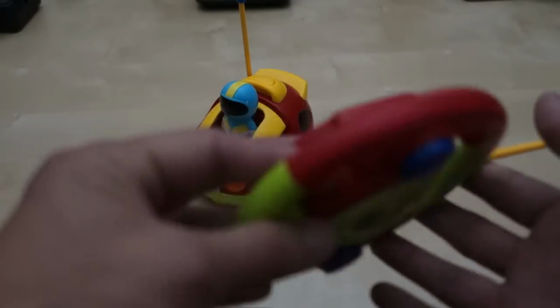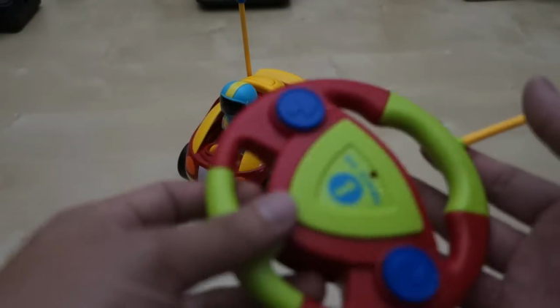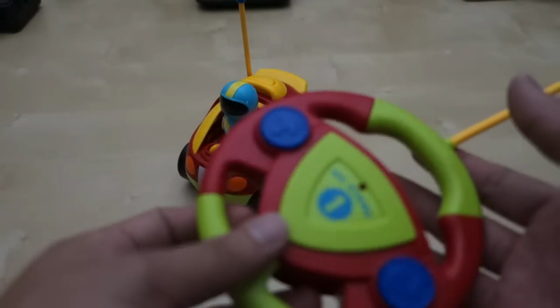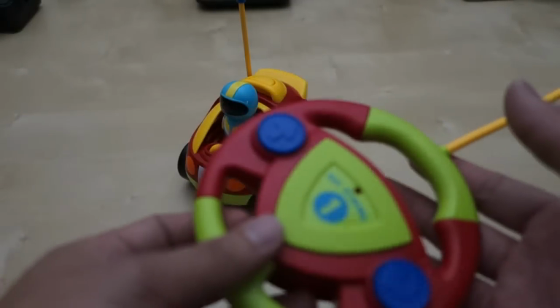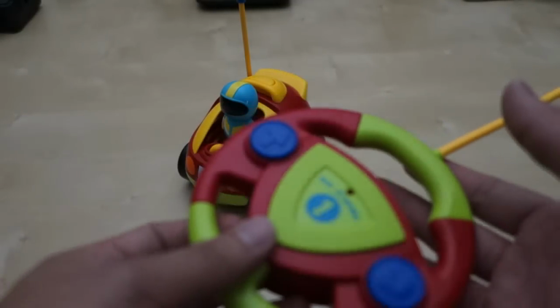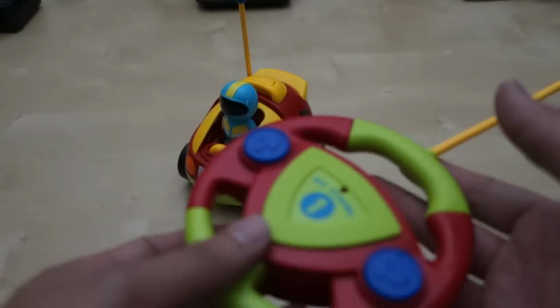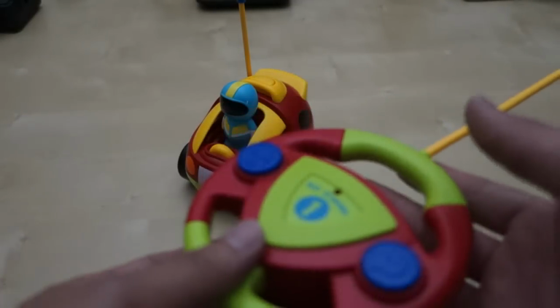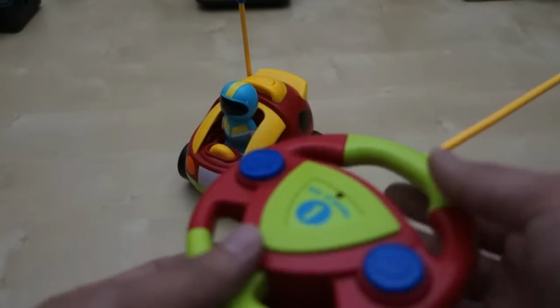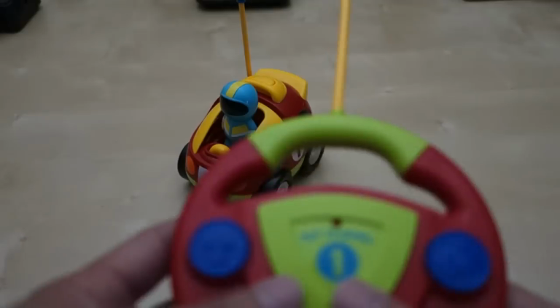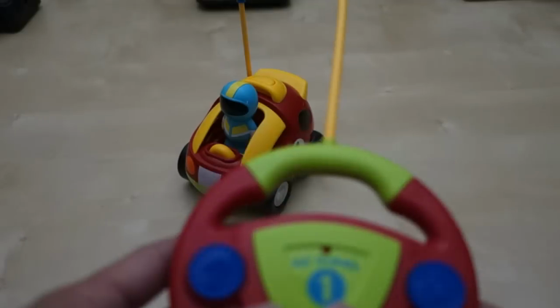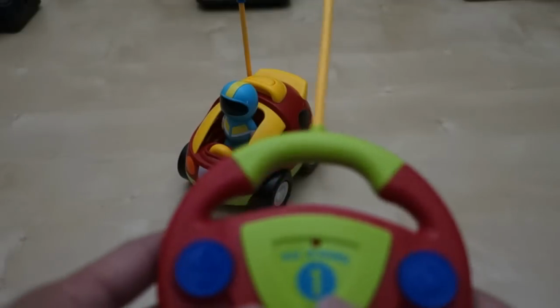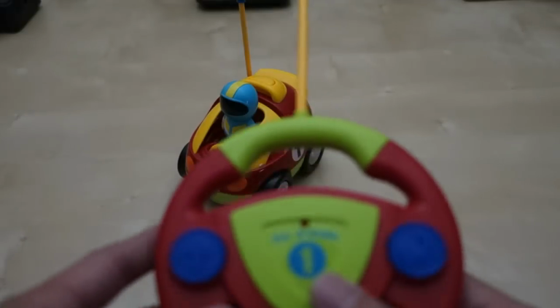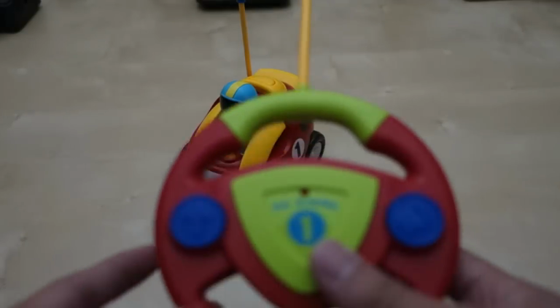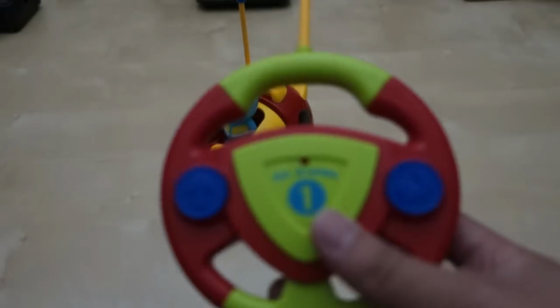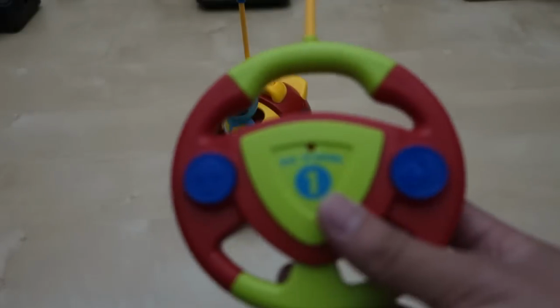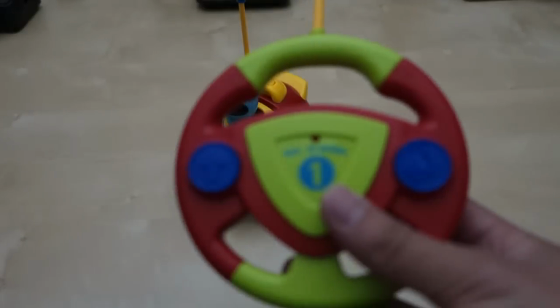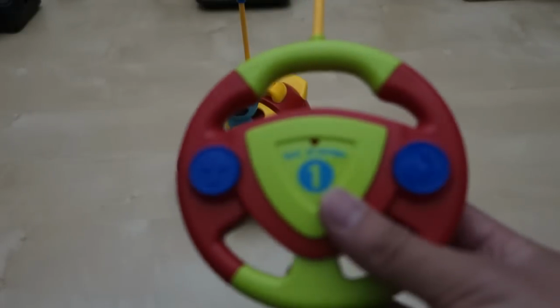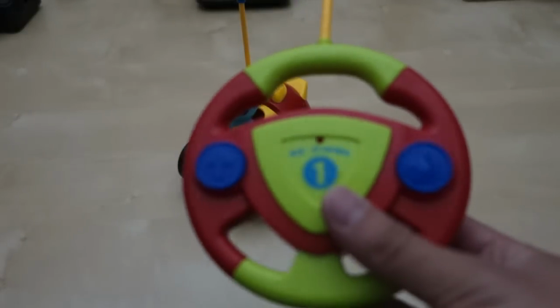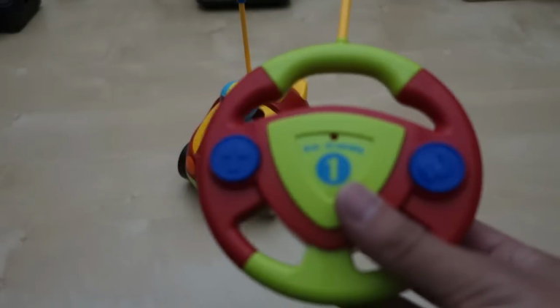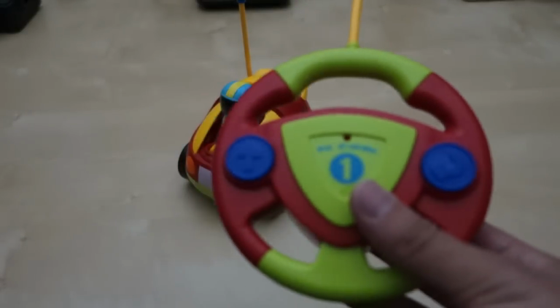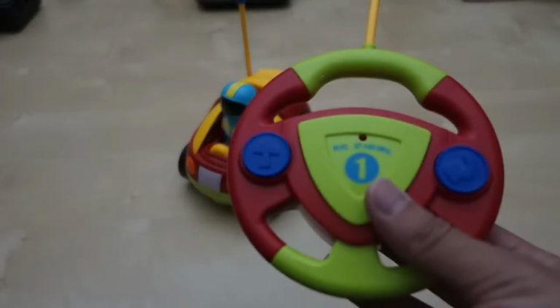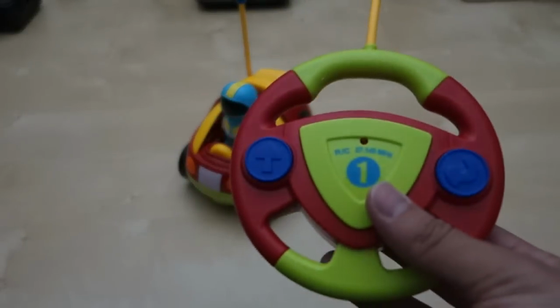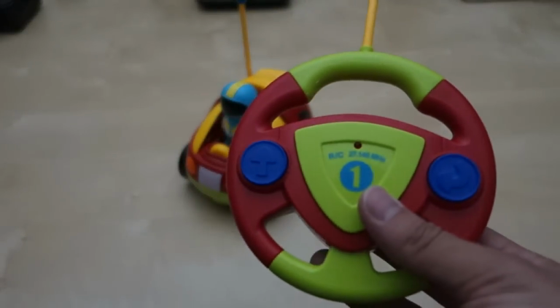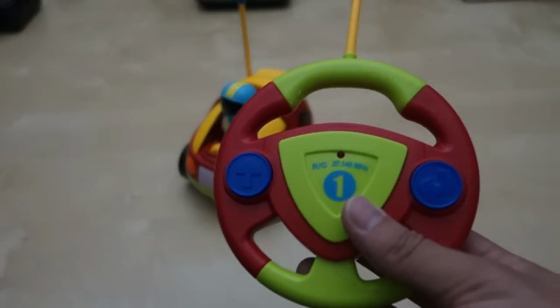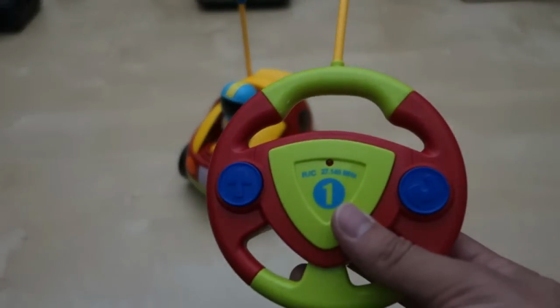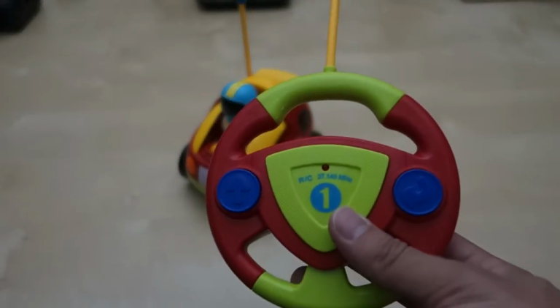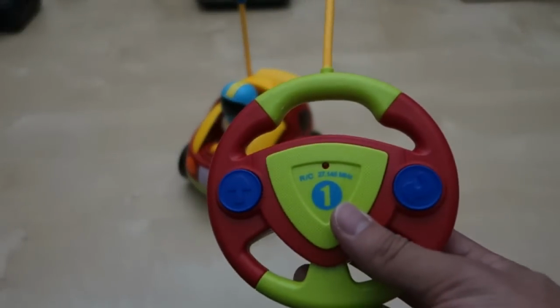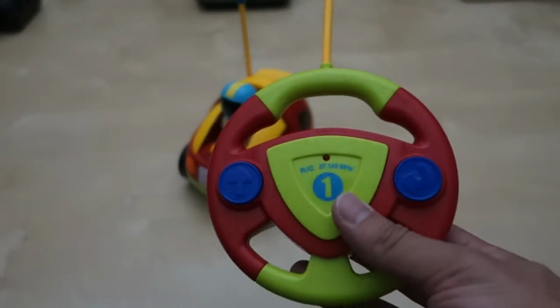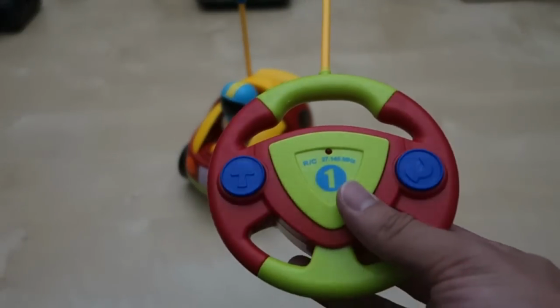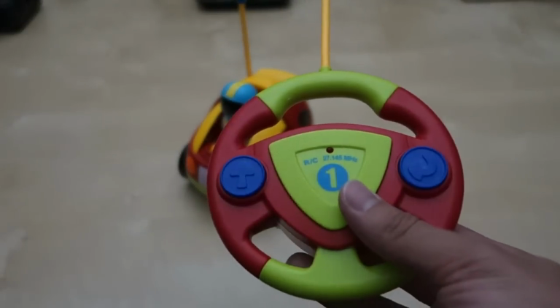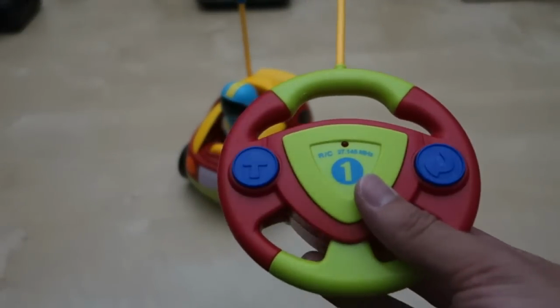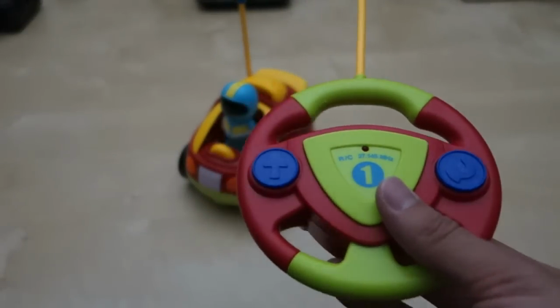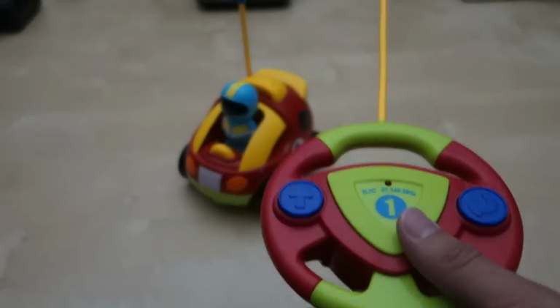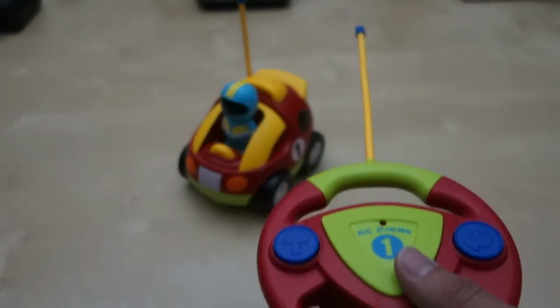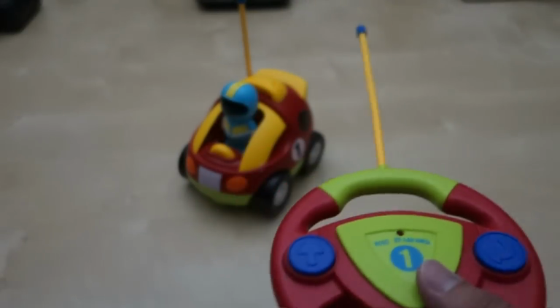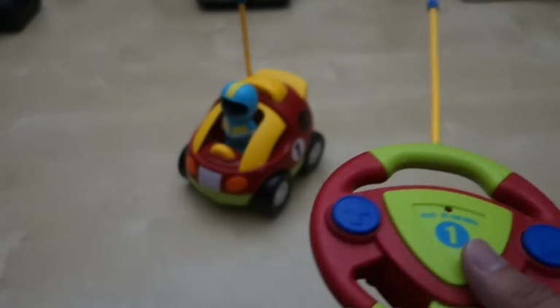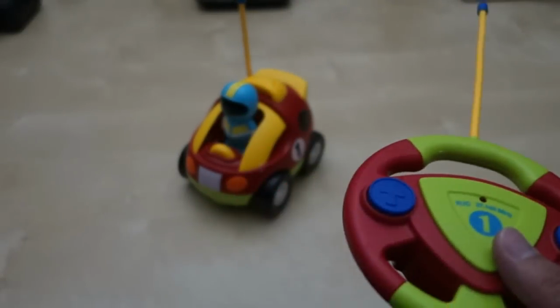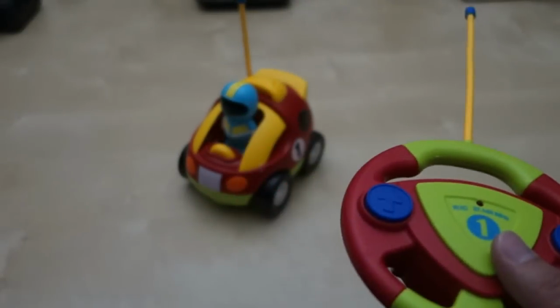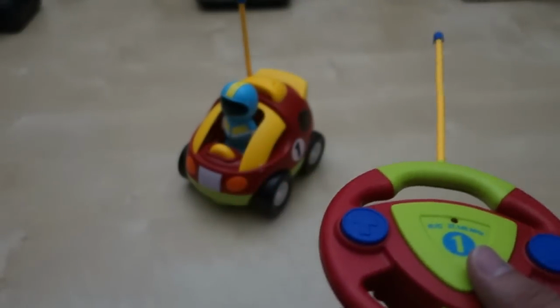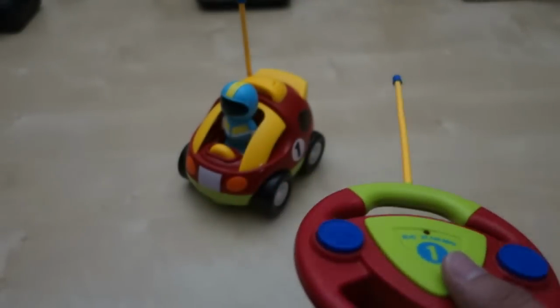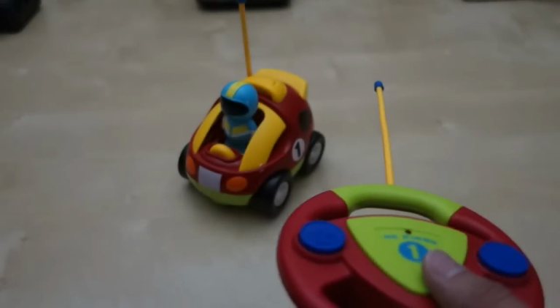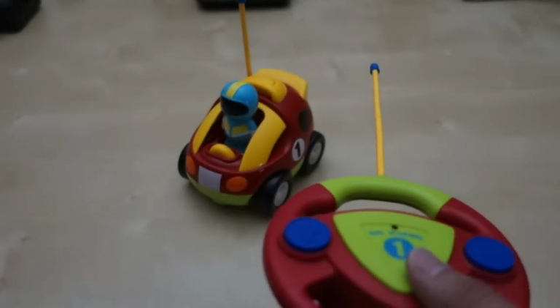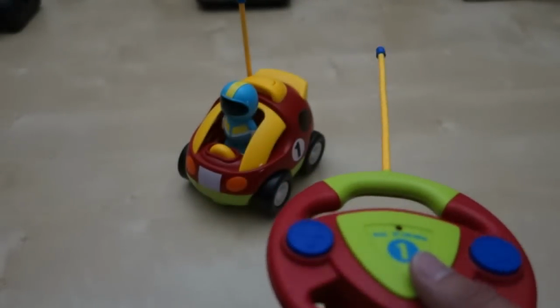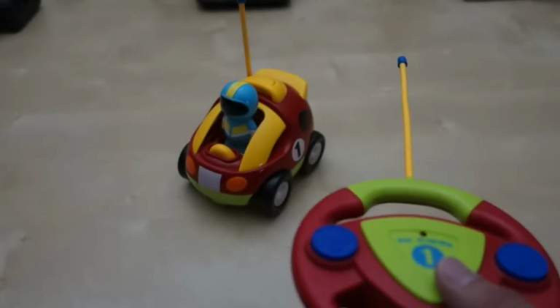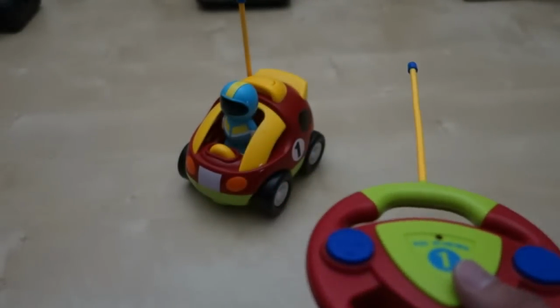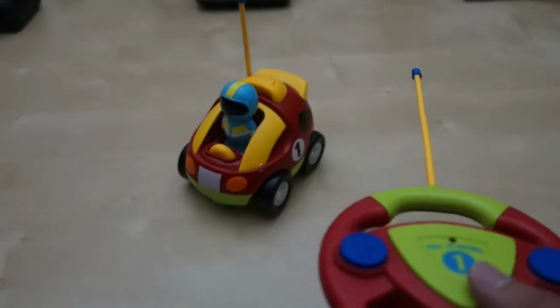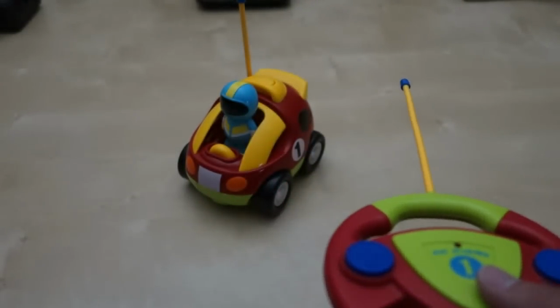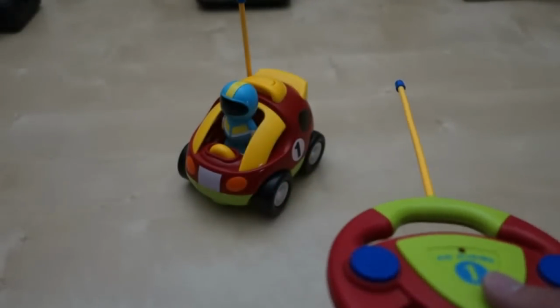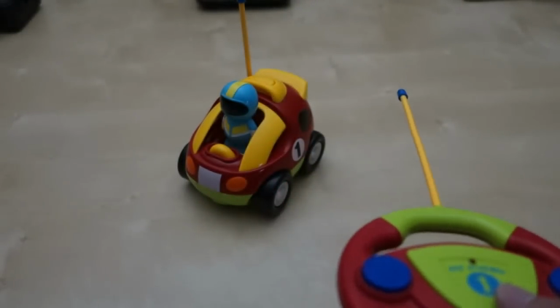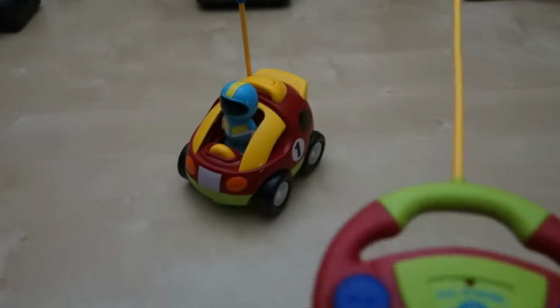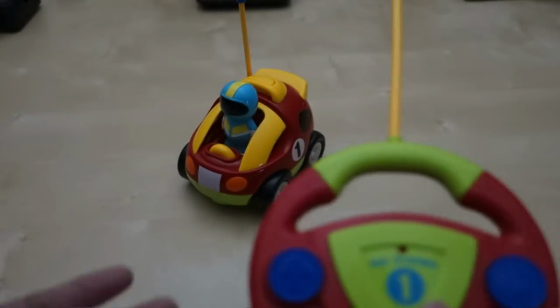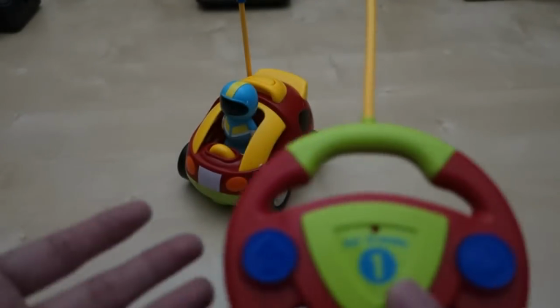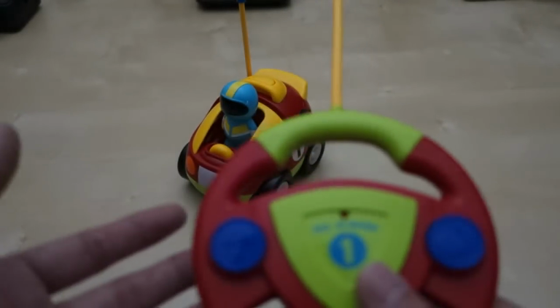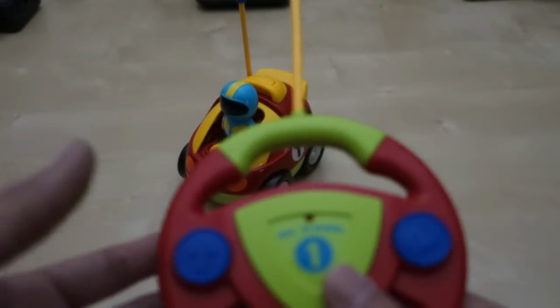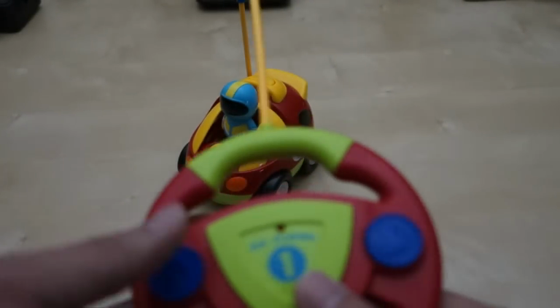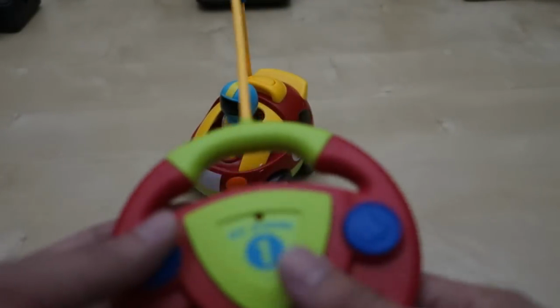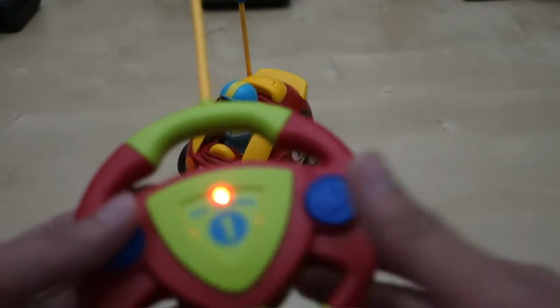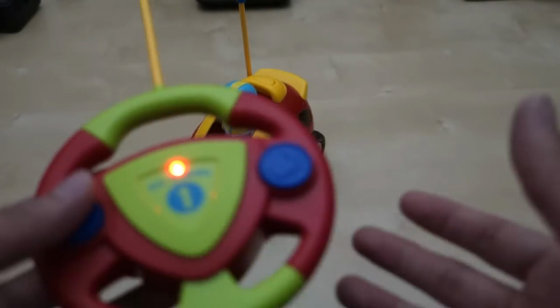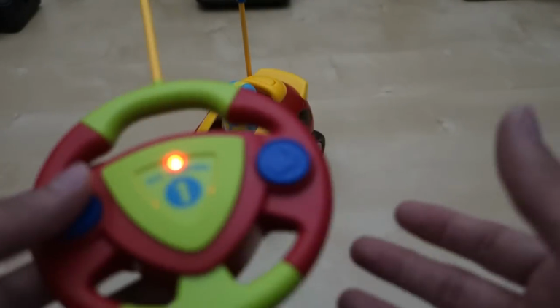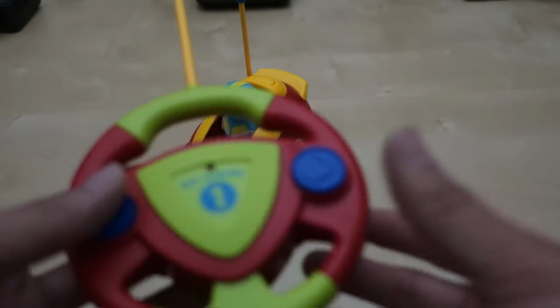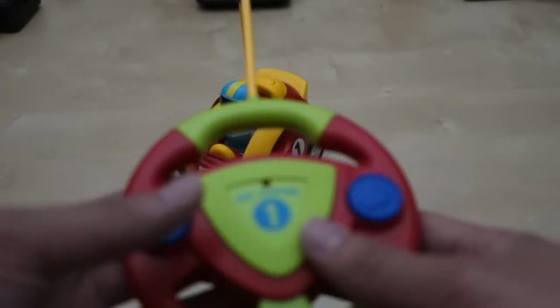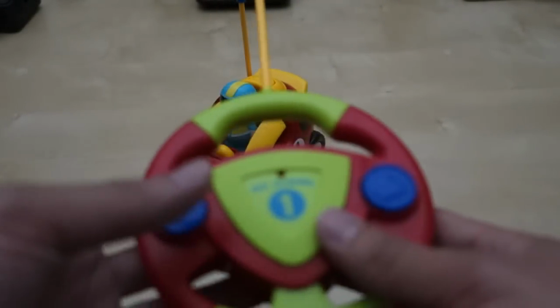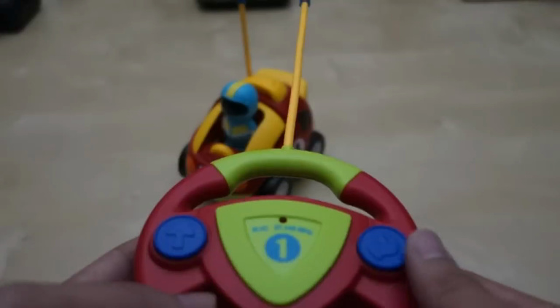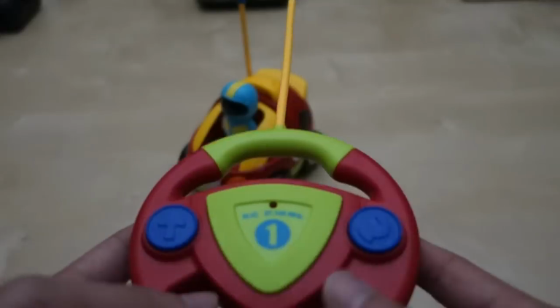He did lose interest in playing with it after about a day, because I guess kids just get bored with toys pretty fast. Anyway, I want to show you guys what it looks like.